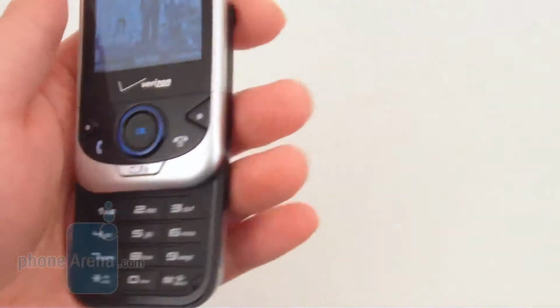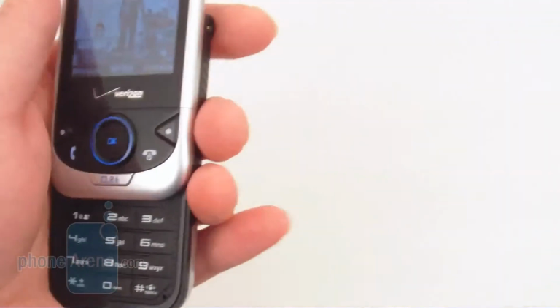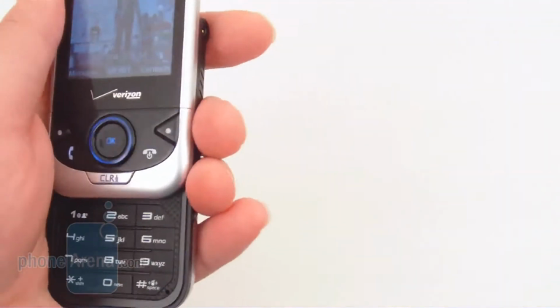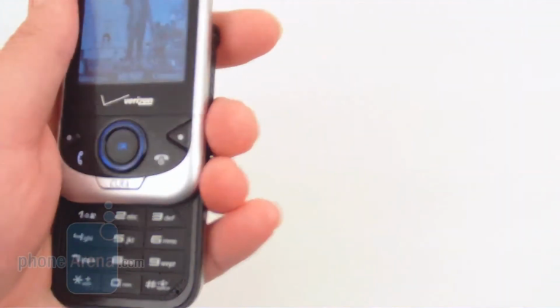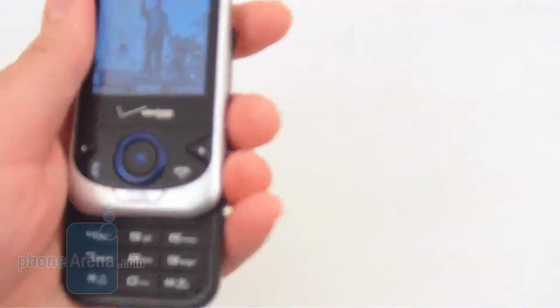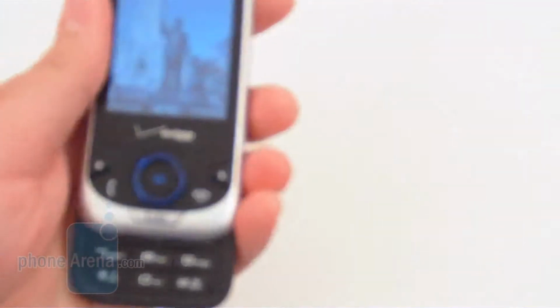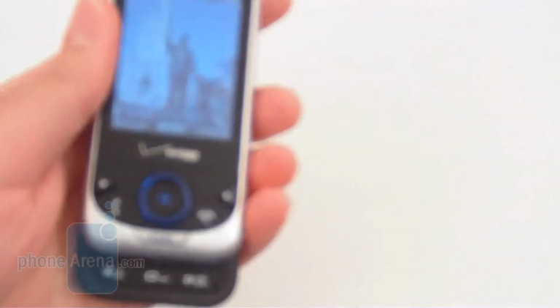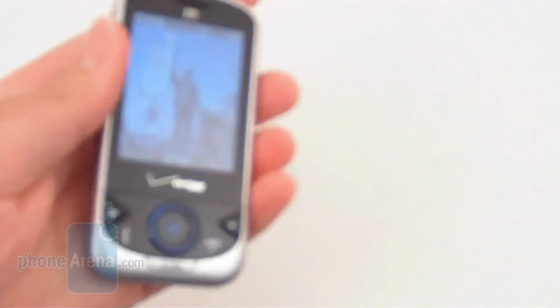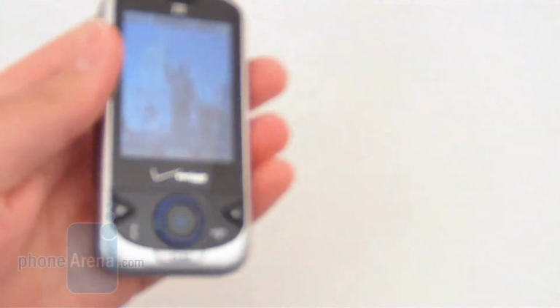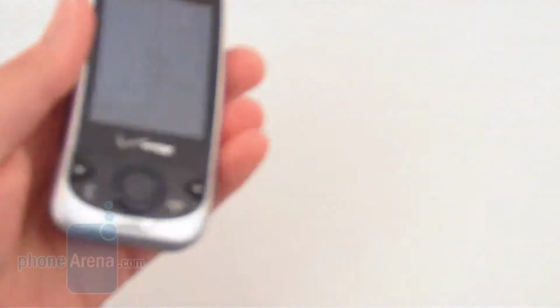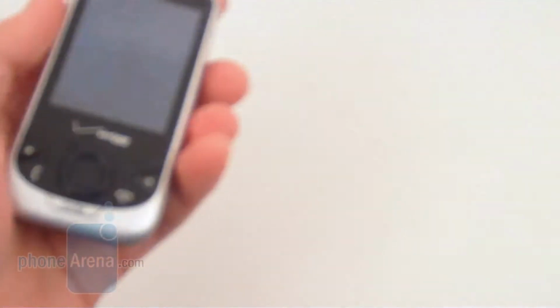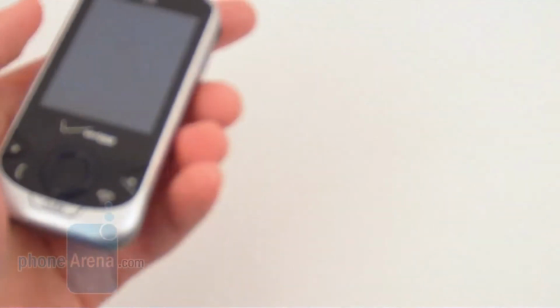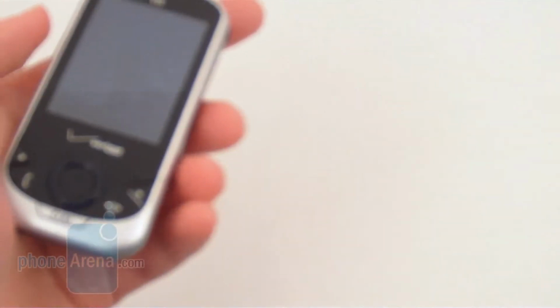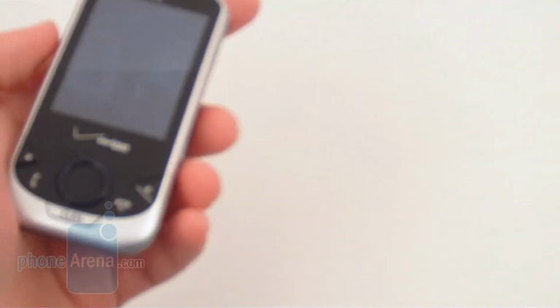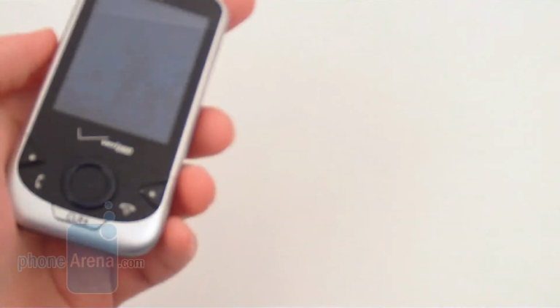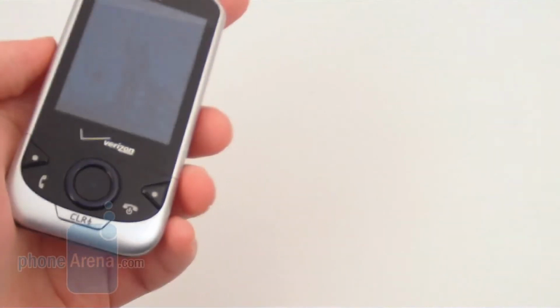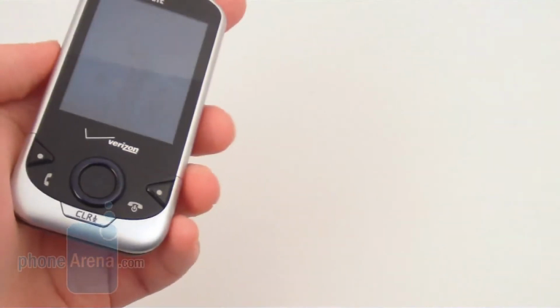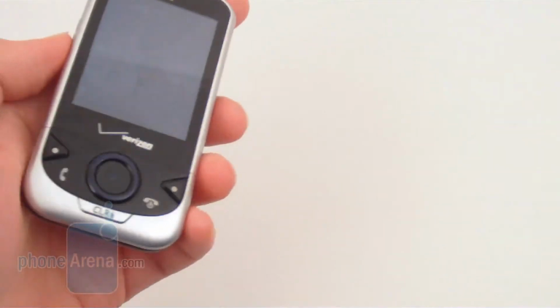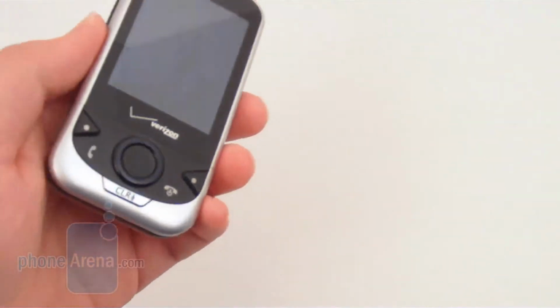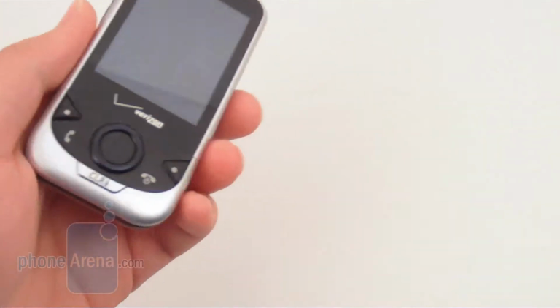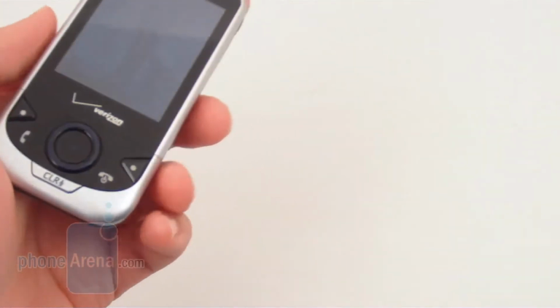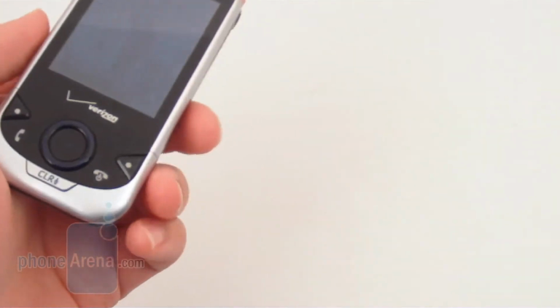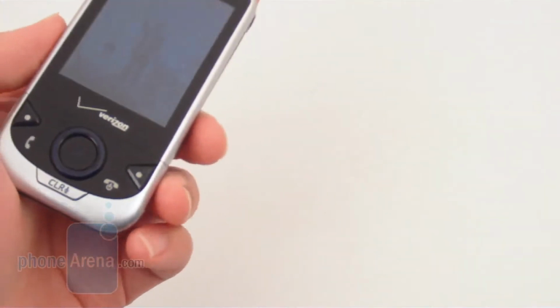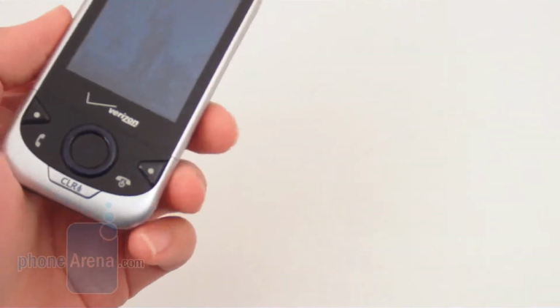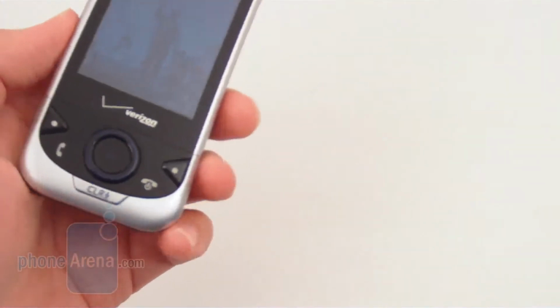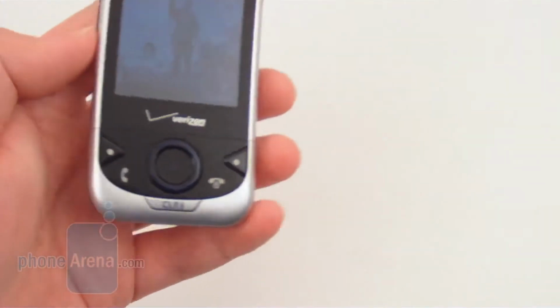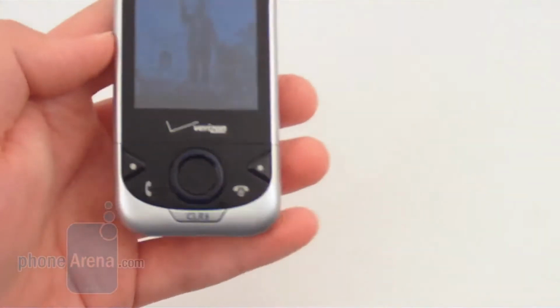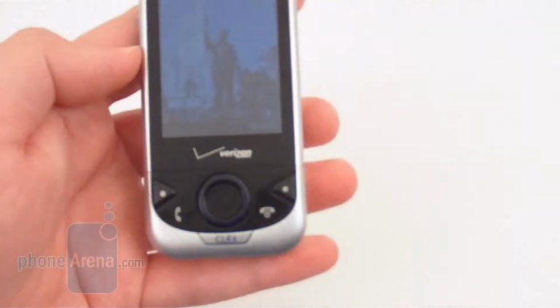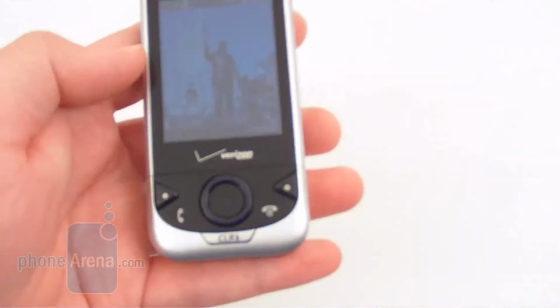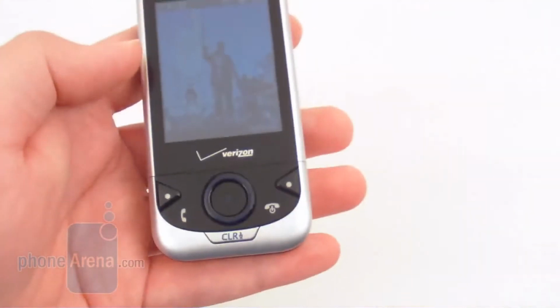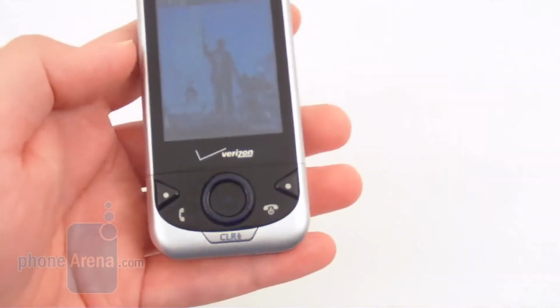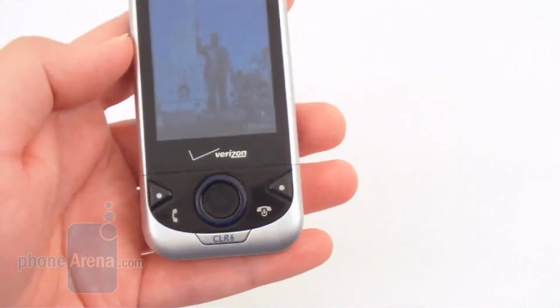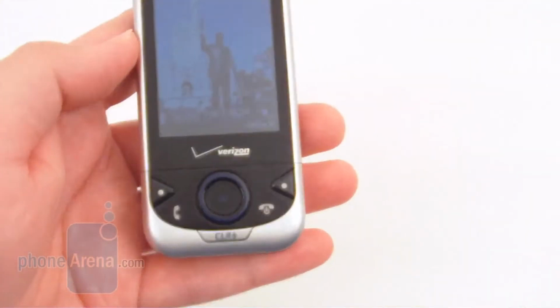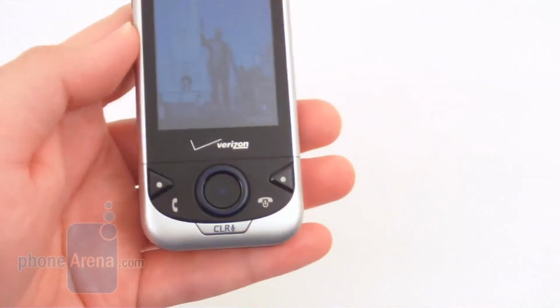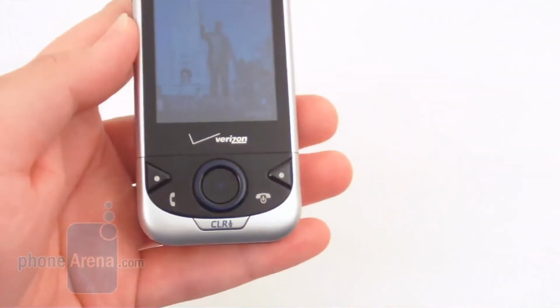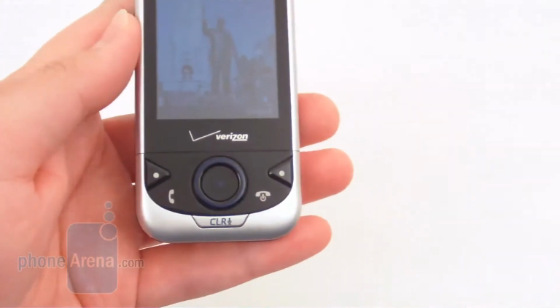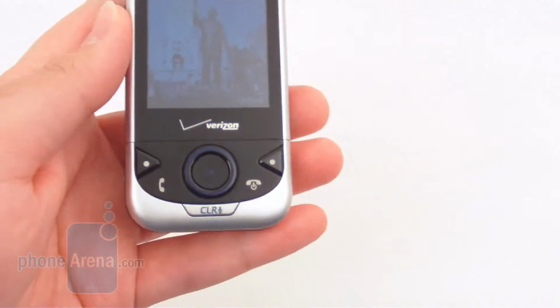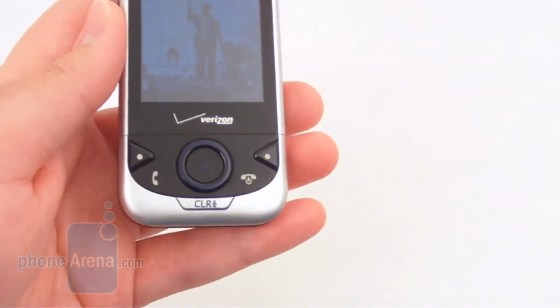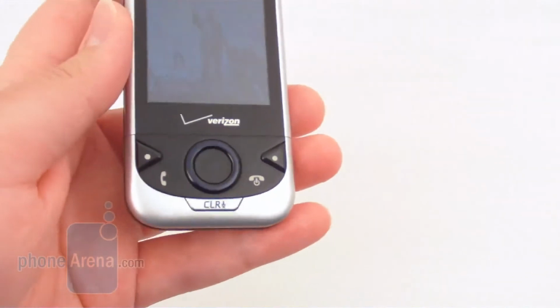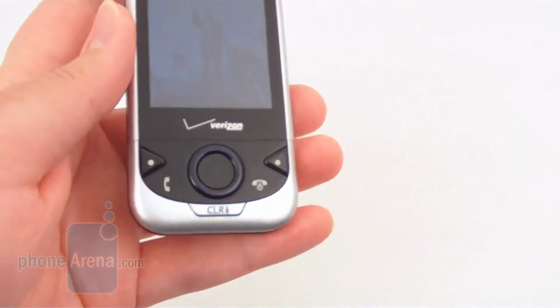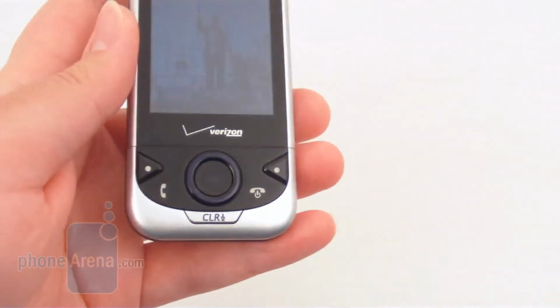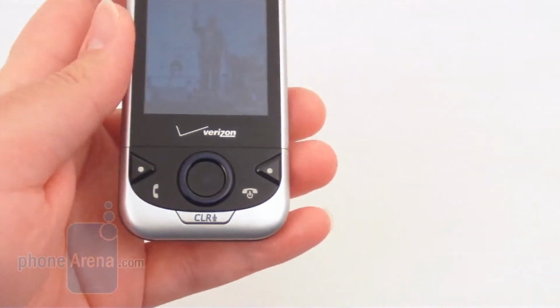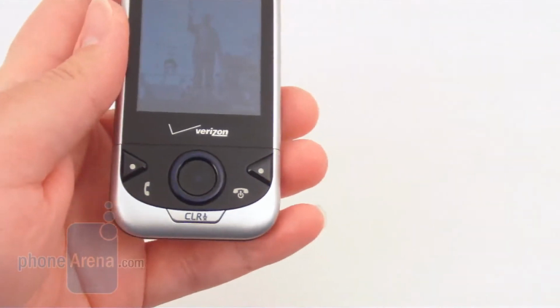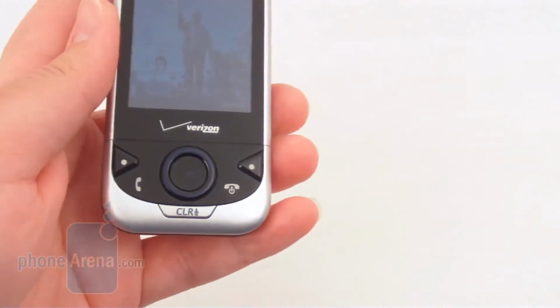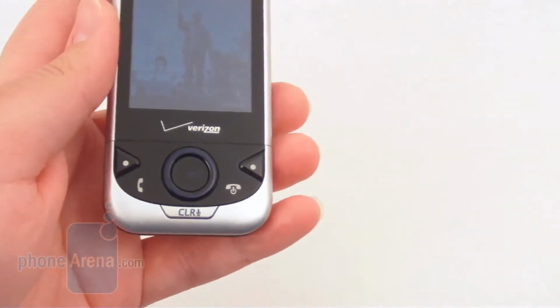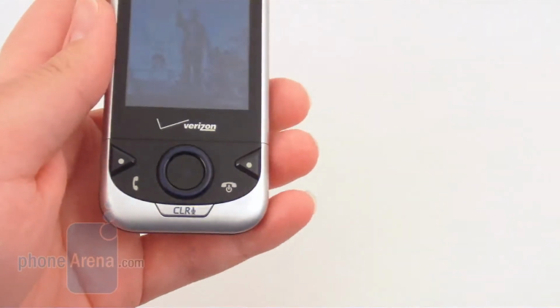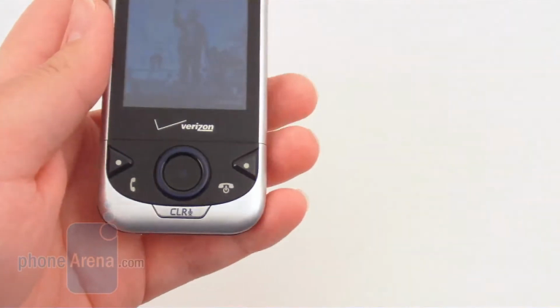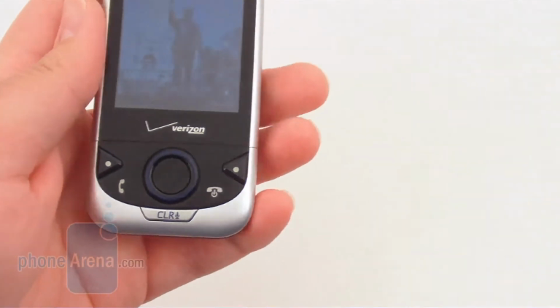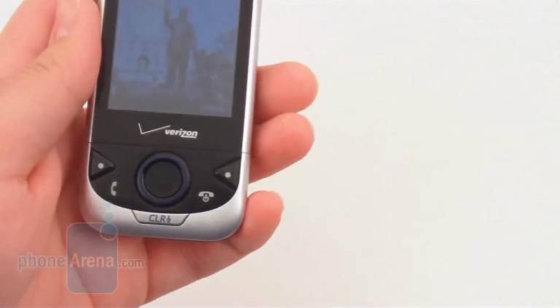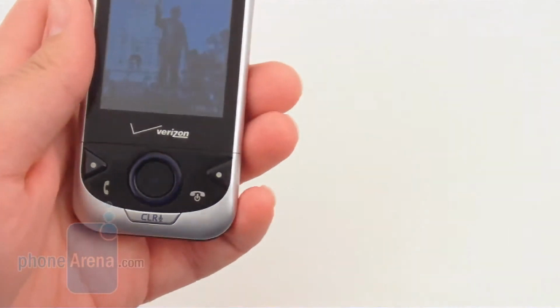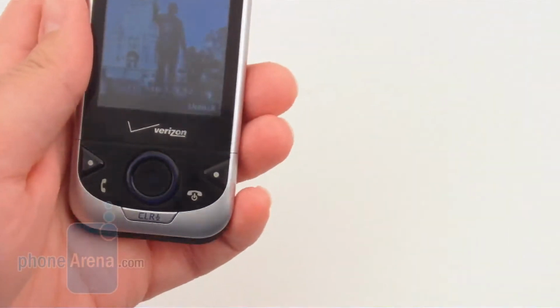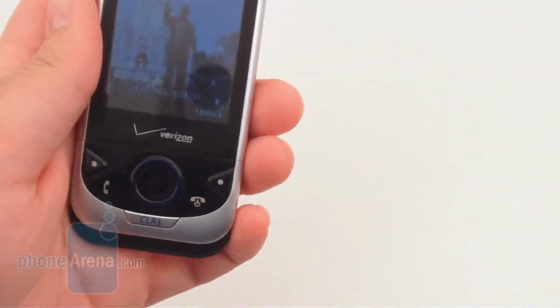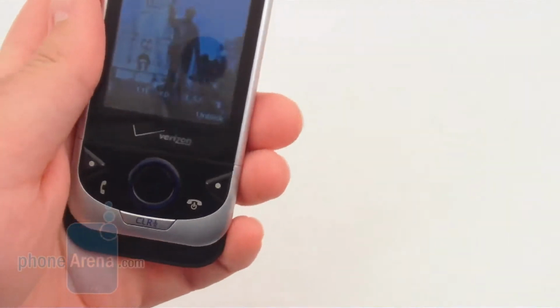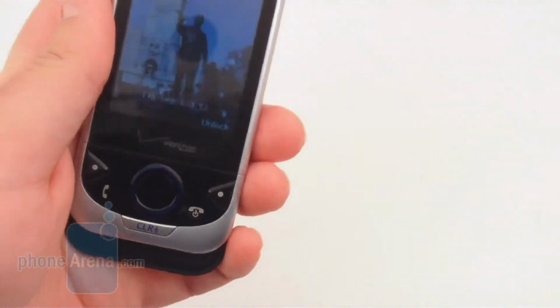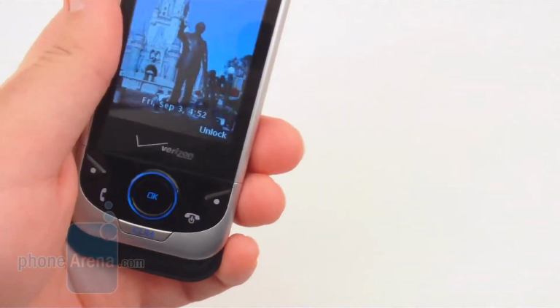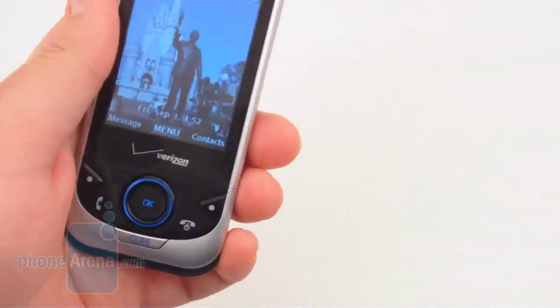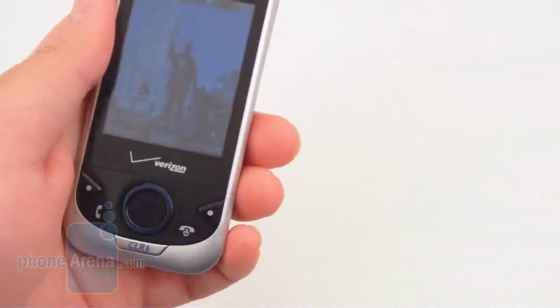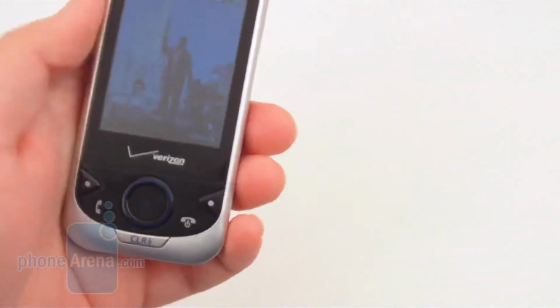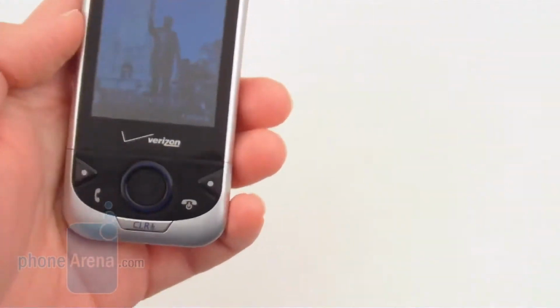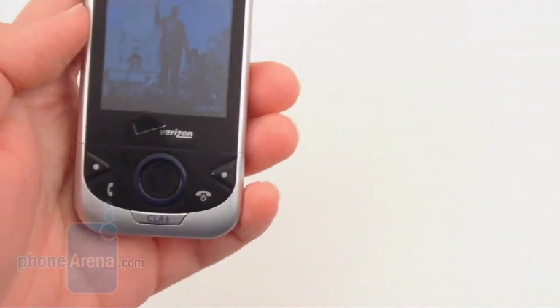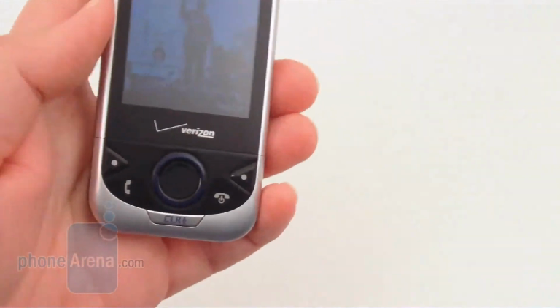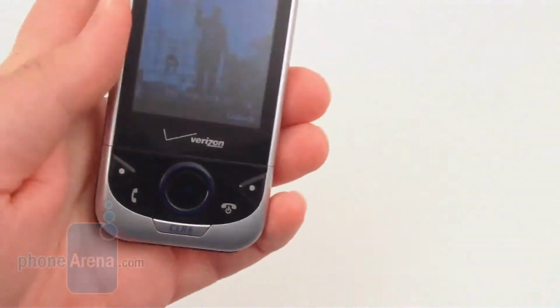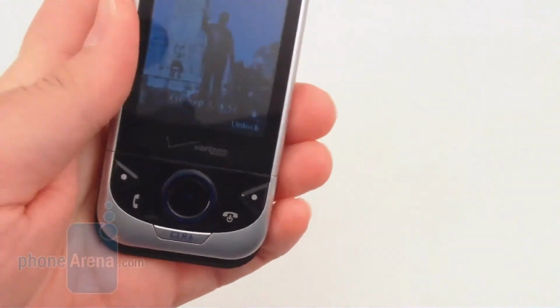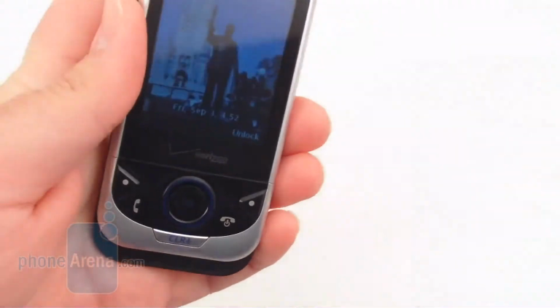With the included battery, we were able to get about five and a half hours of talk time on a full charge.